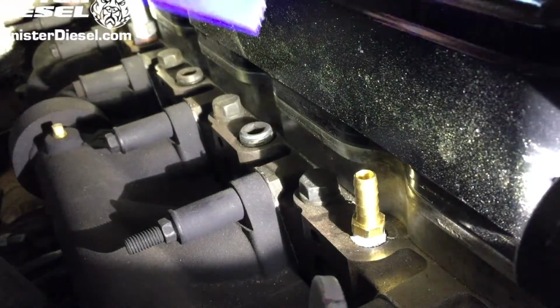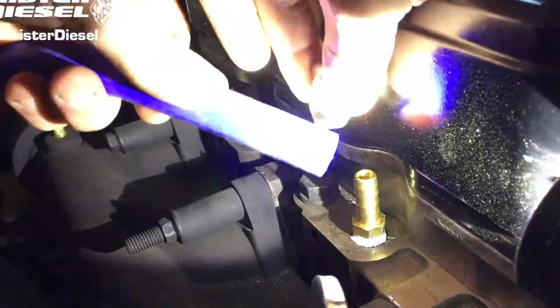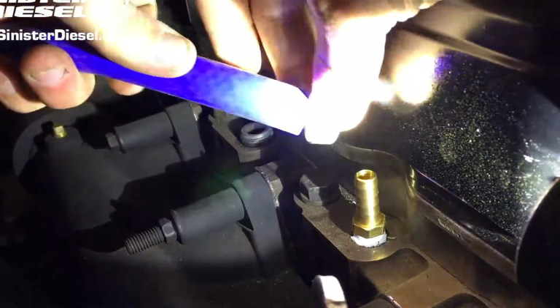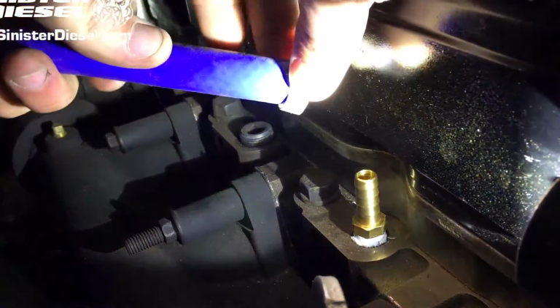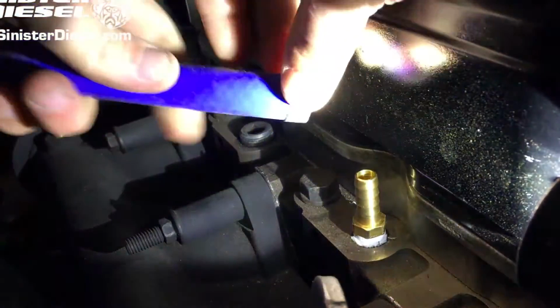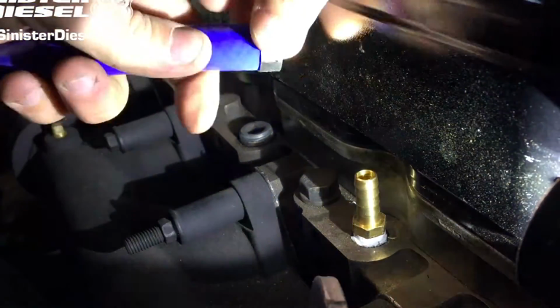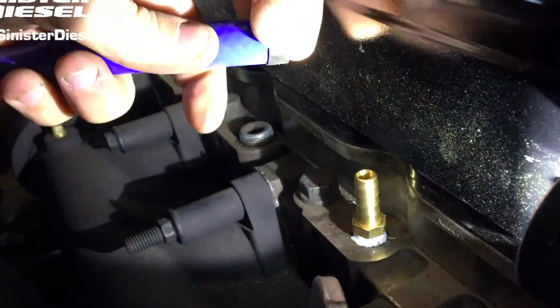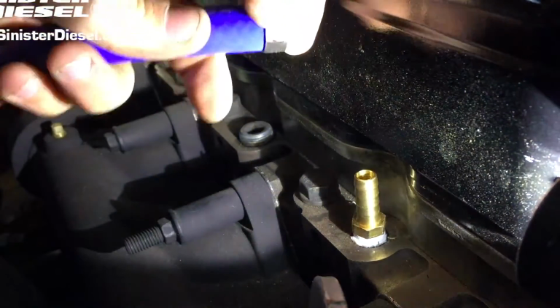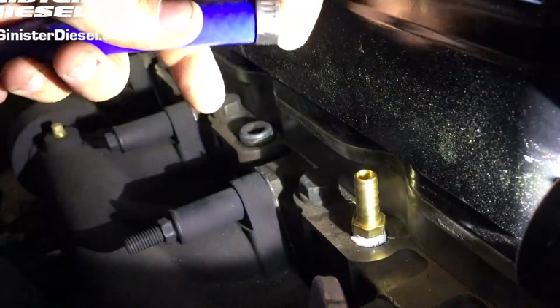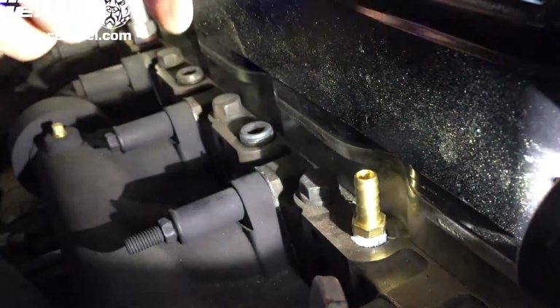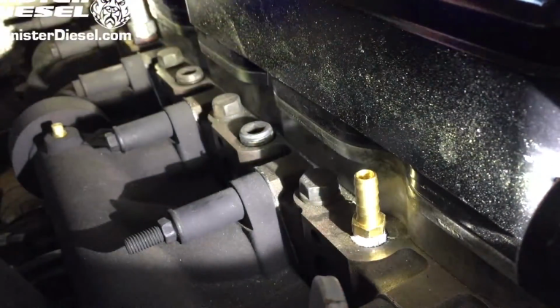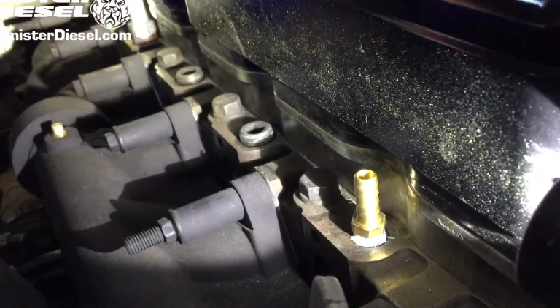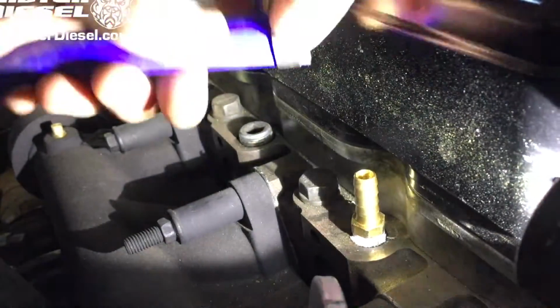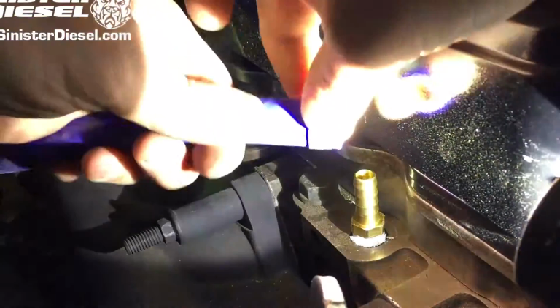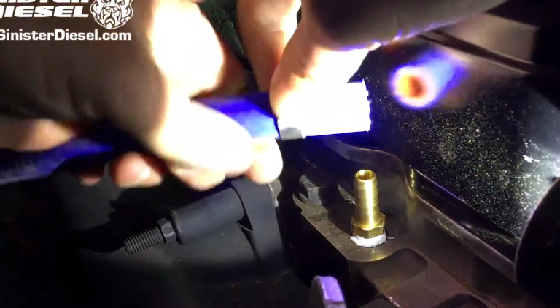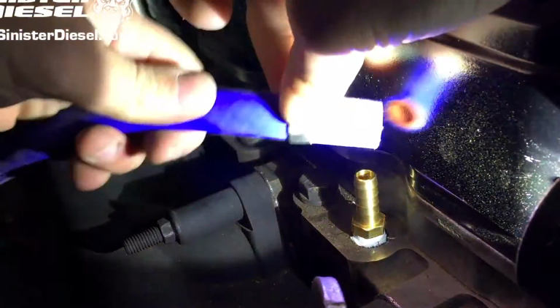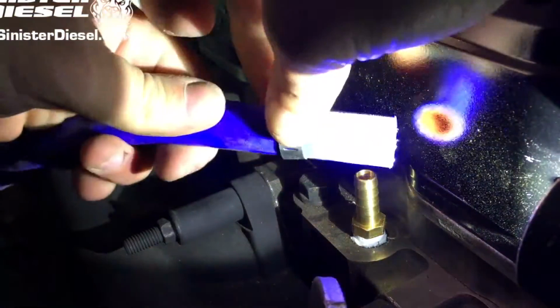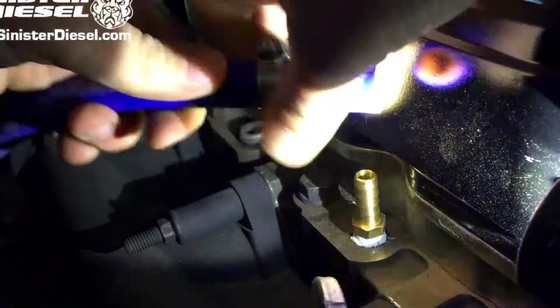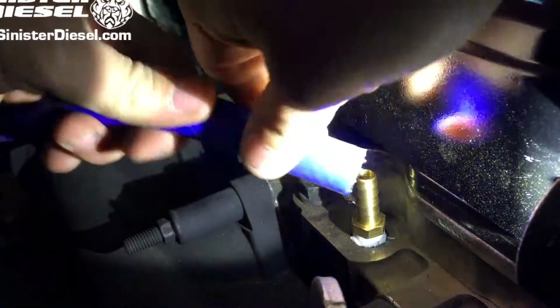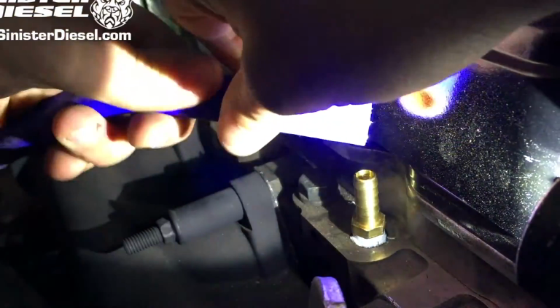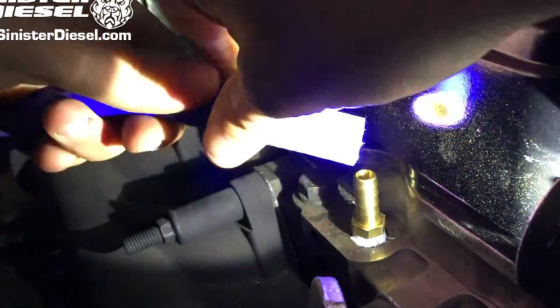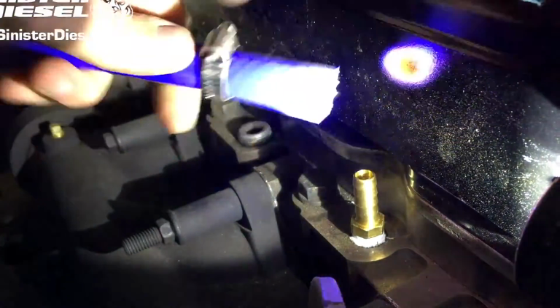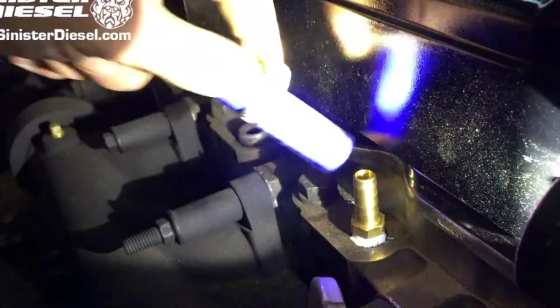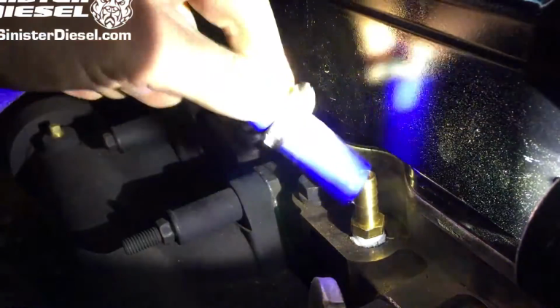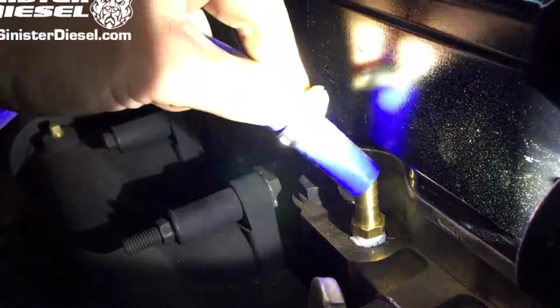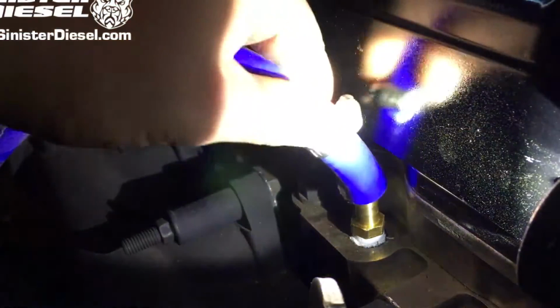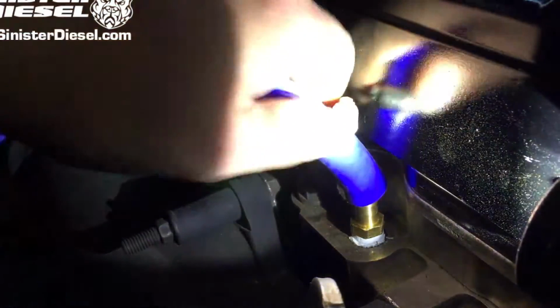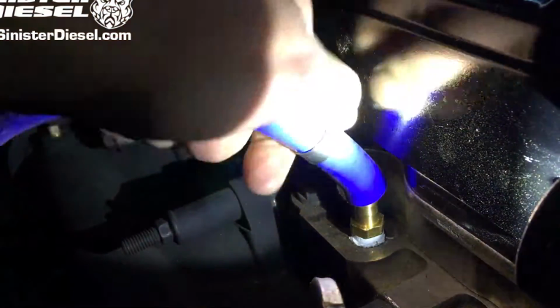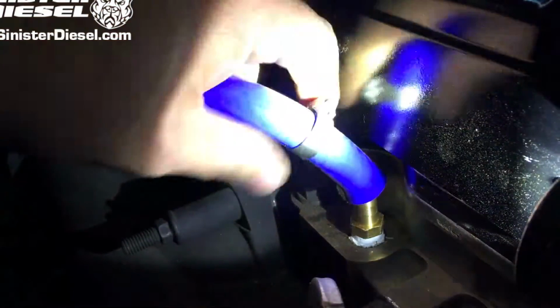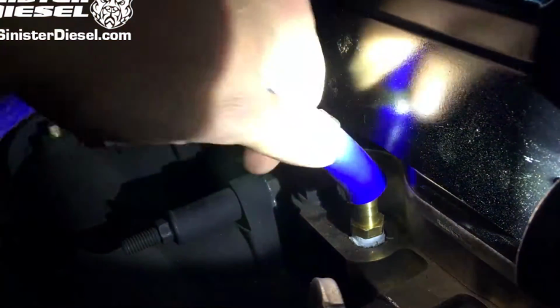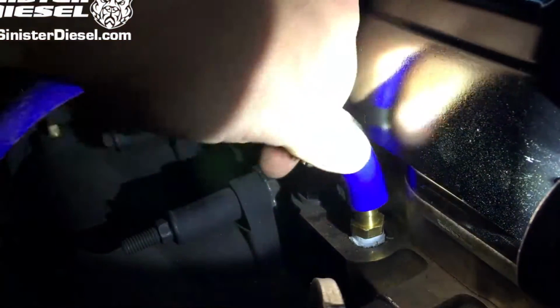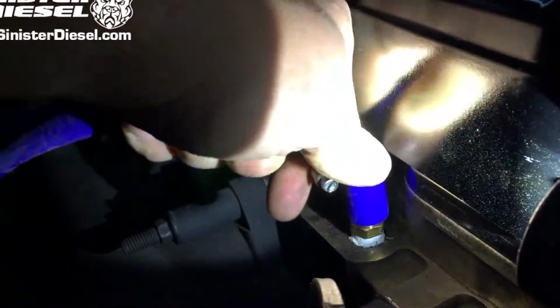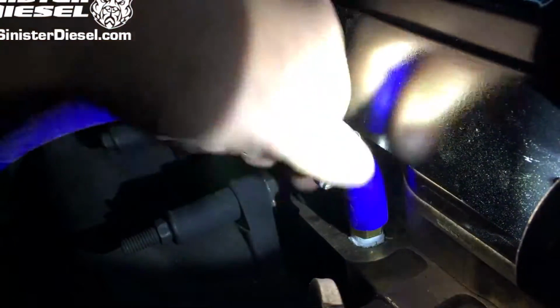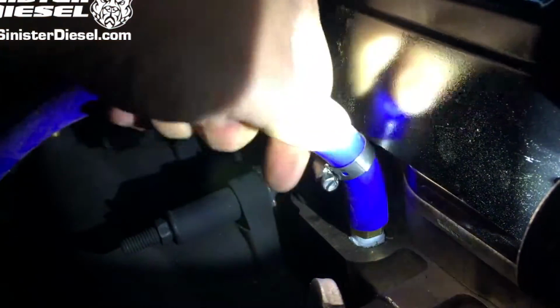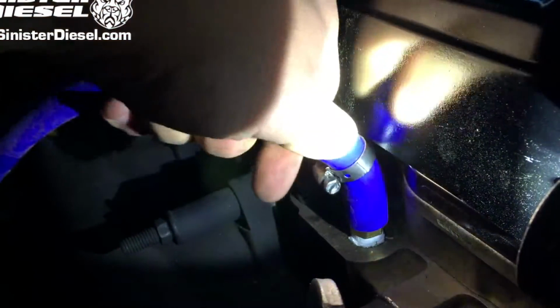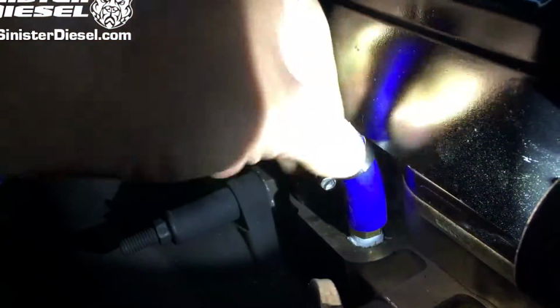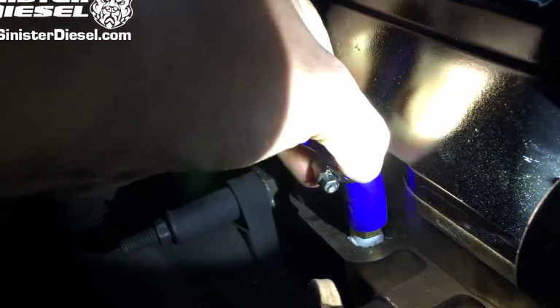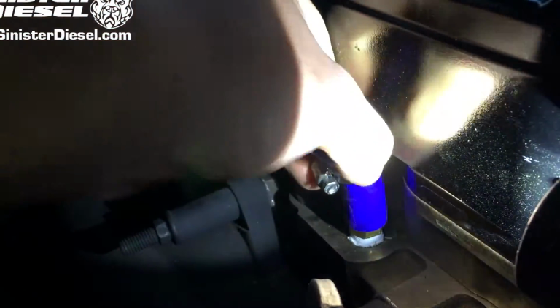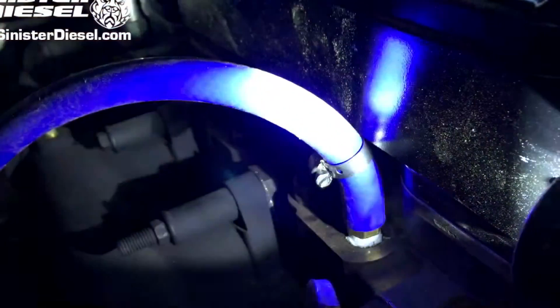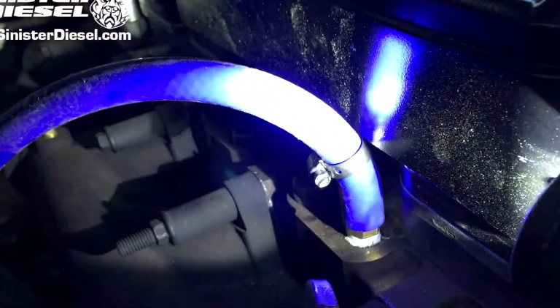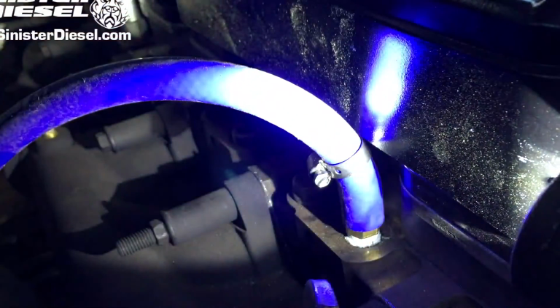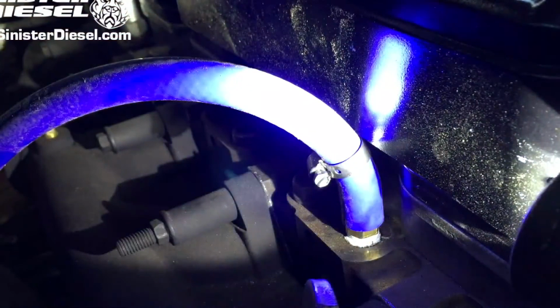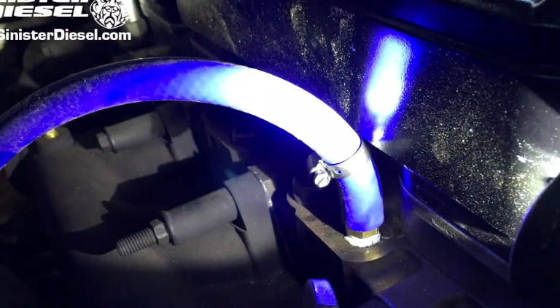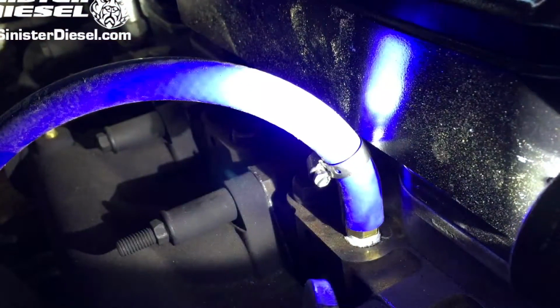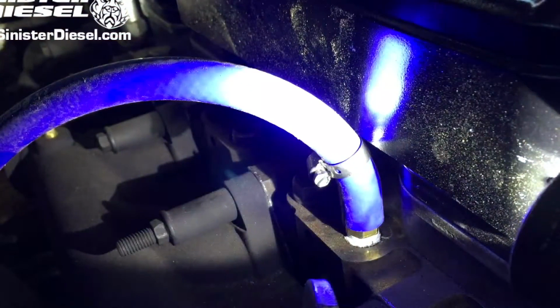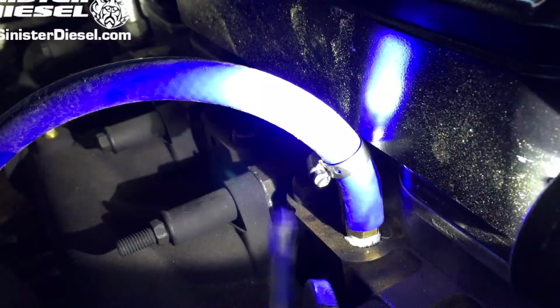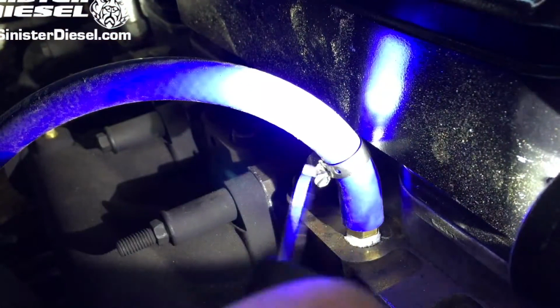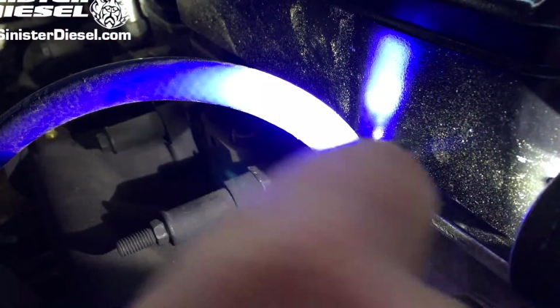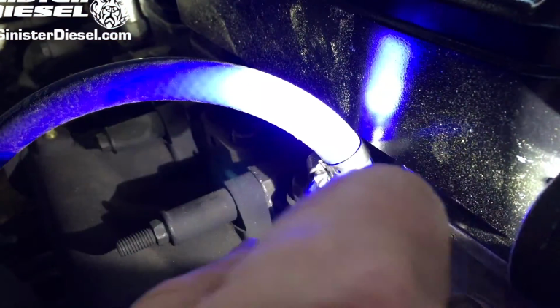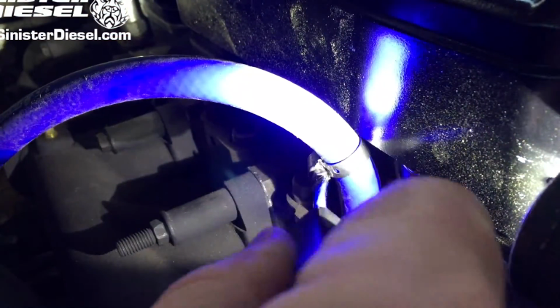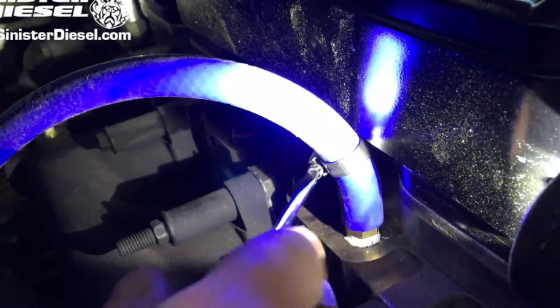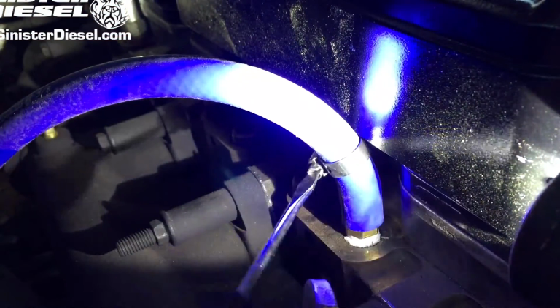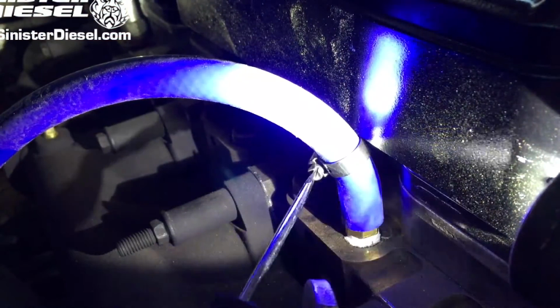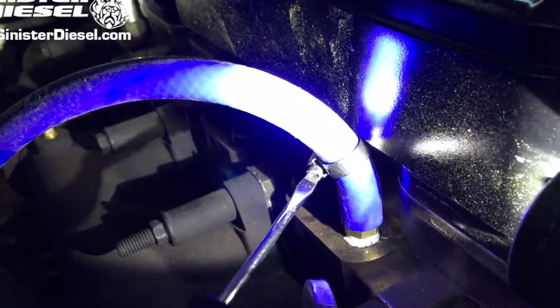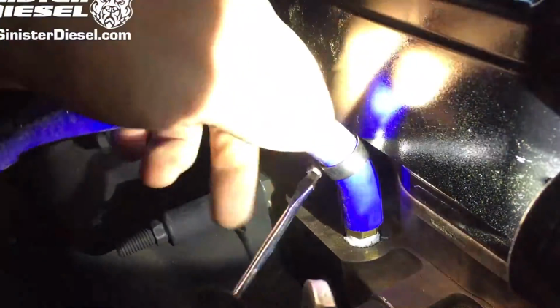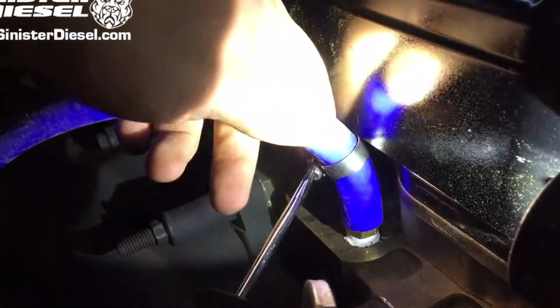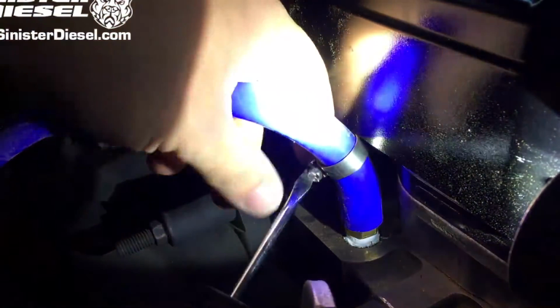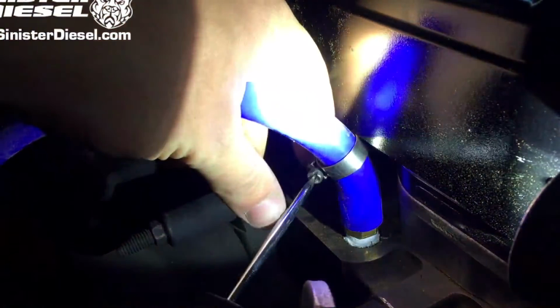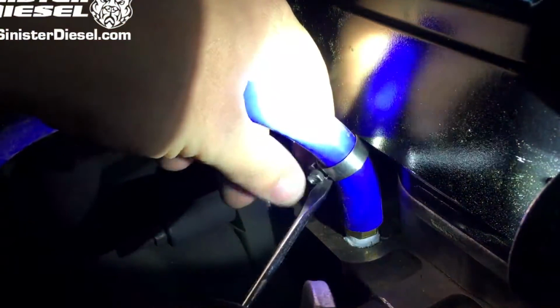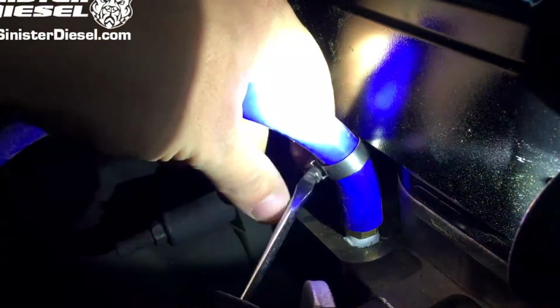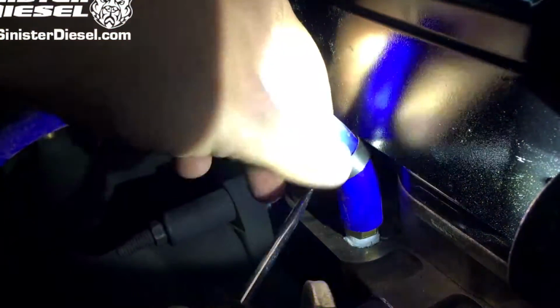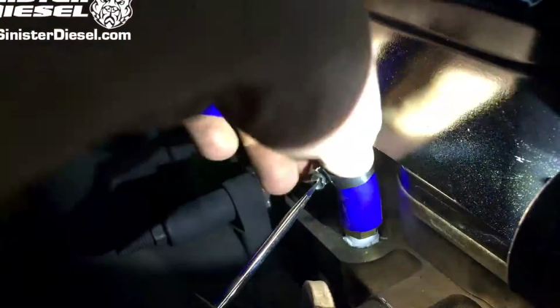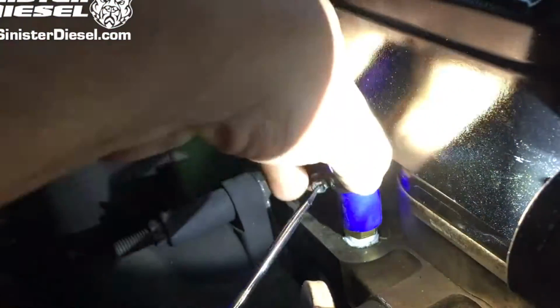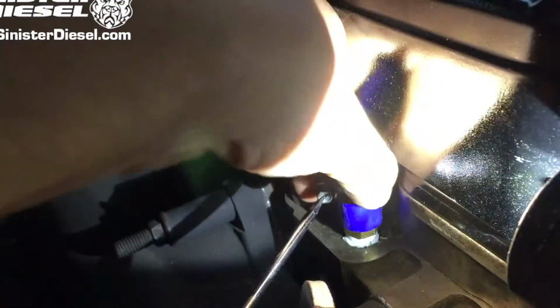The secondary coolant hose can be routed to the new fitting that was installed in the cylinder head earlier. Tighten the screw clamp to prevent any leaks.